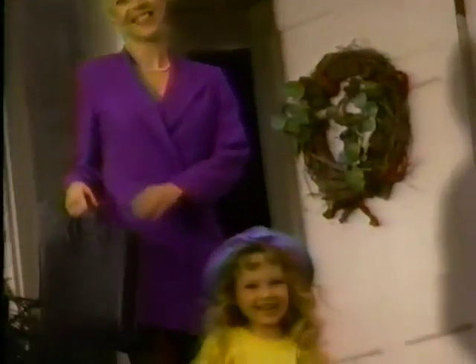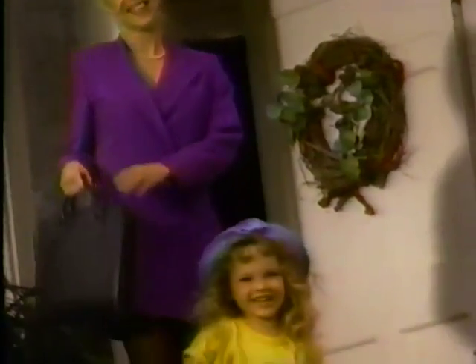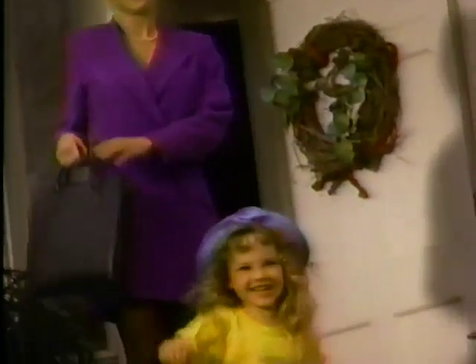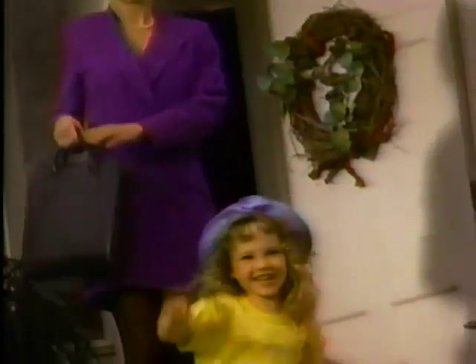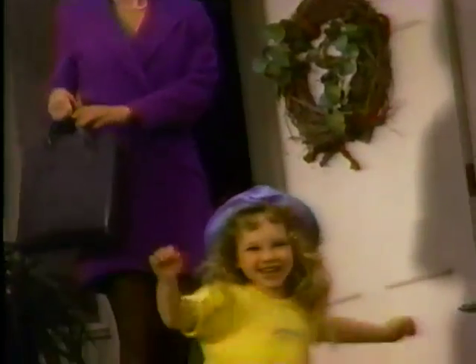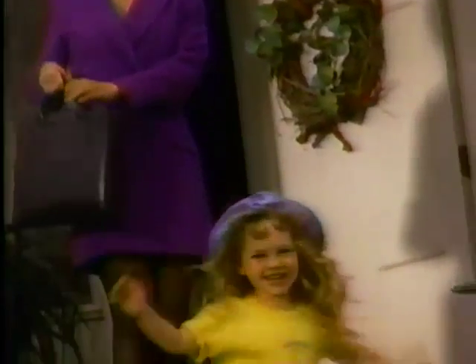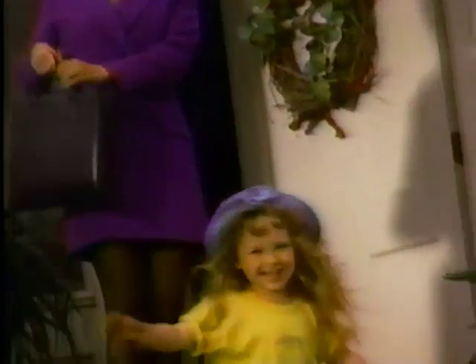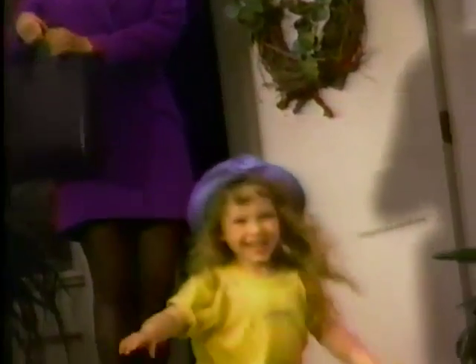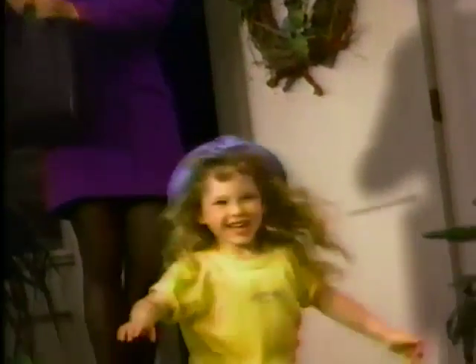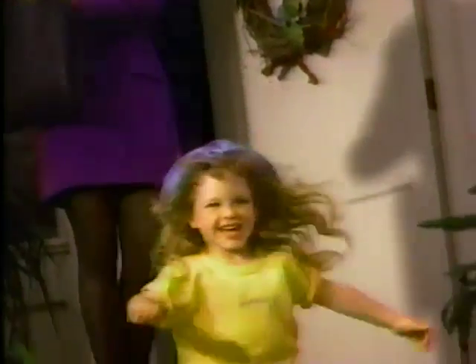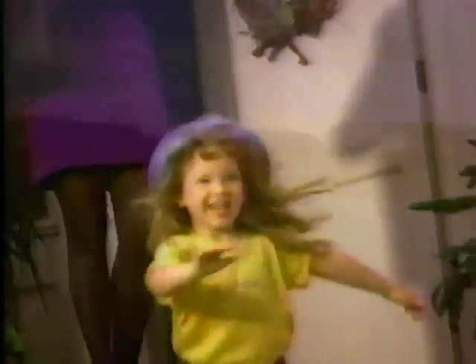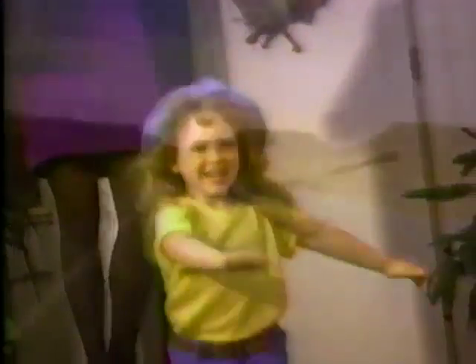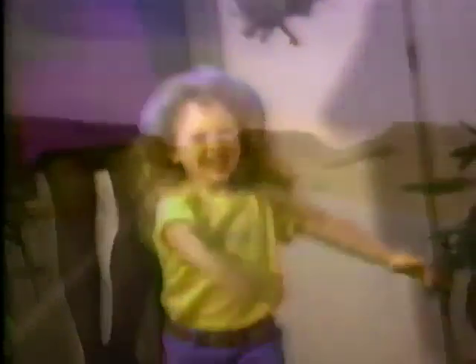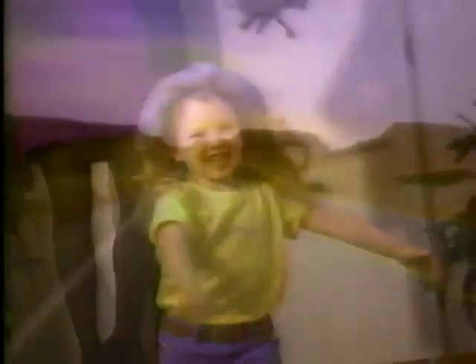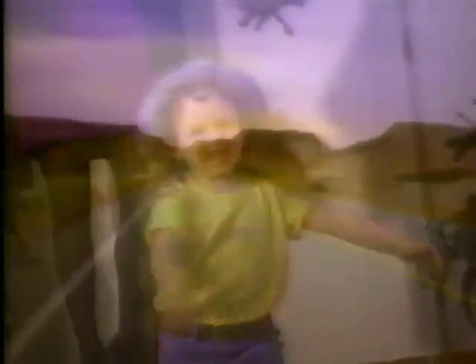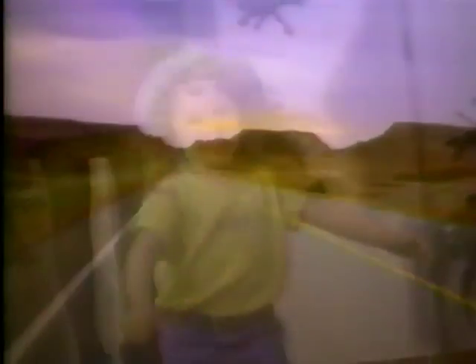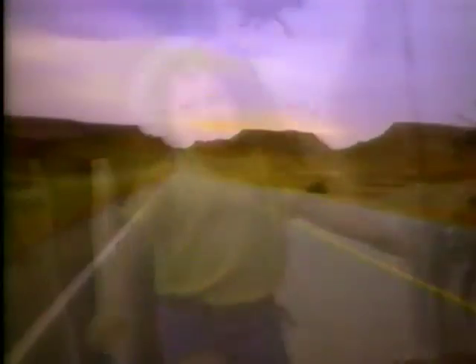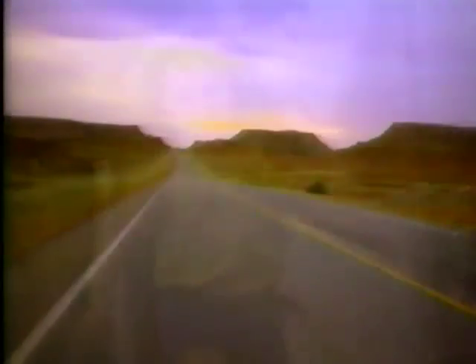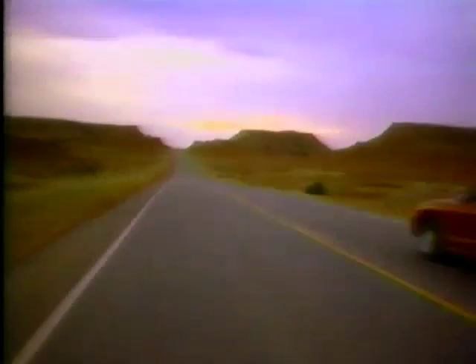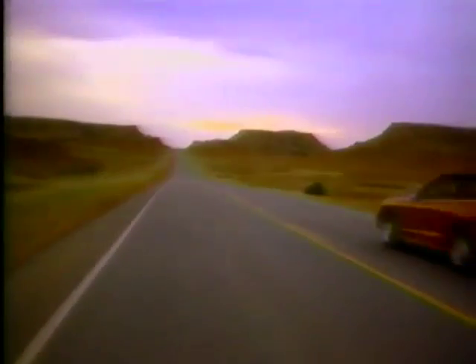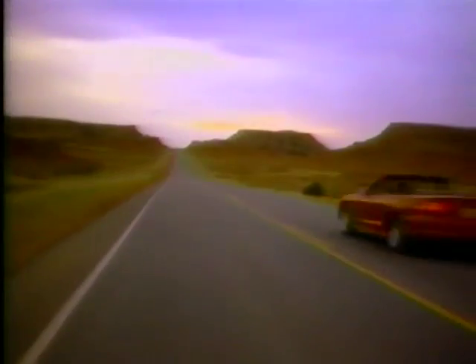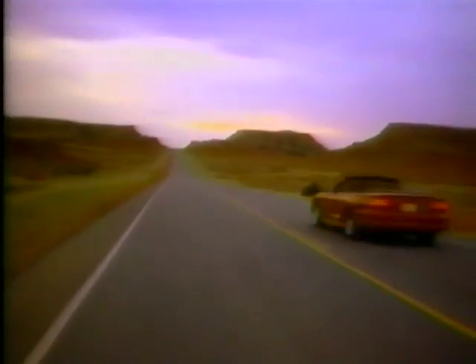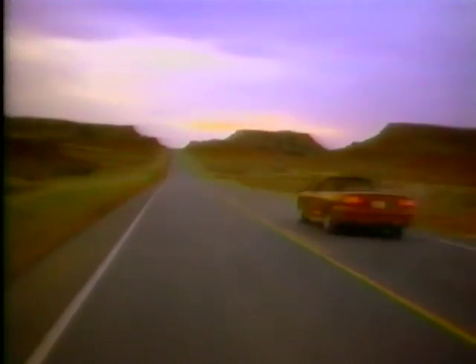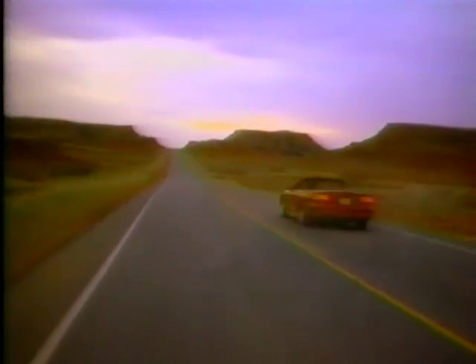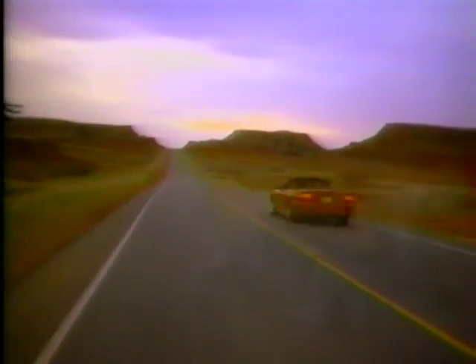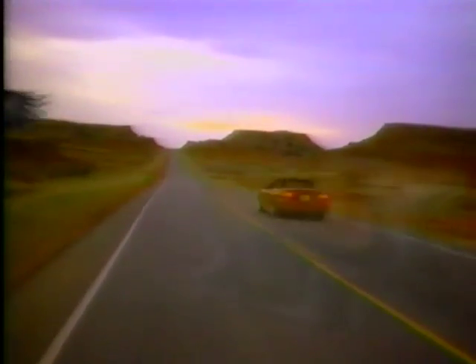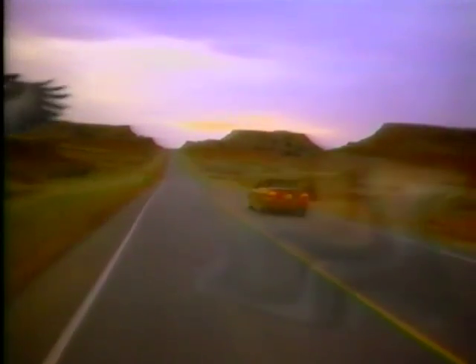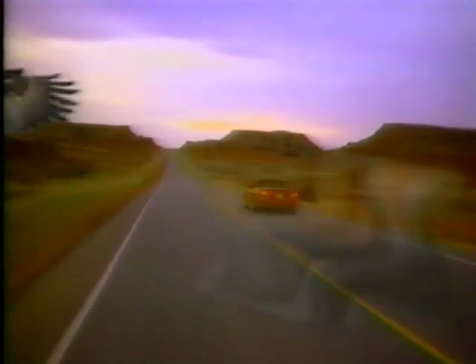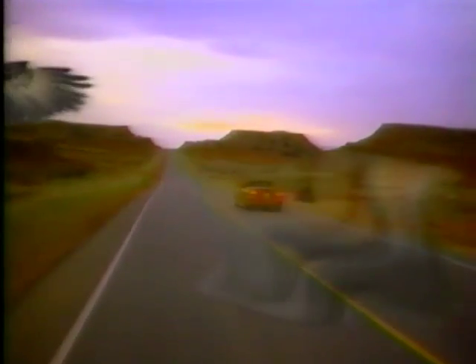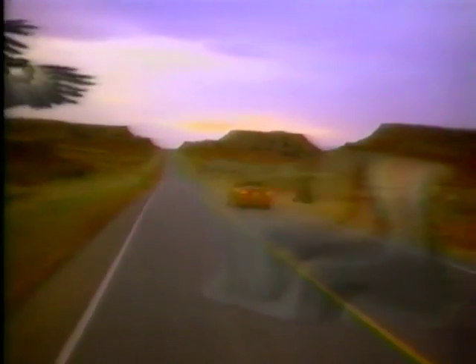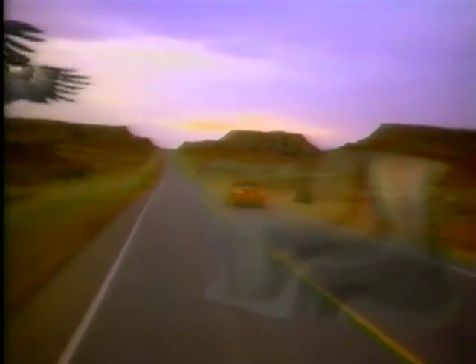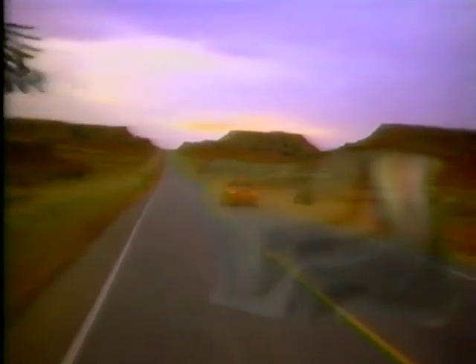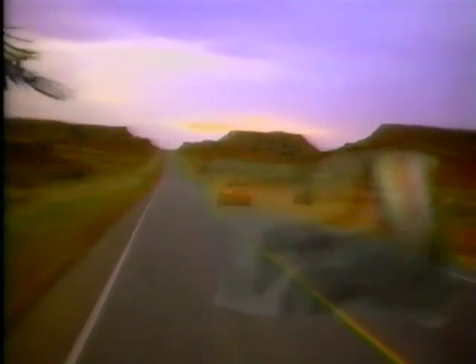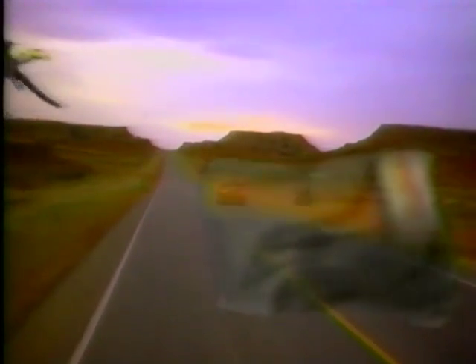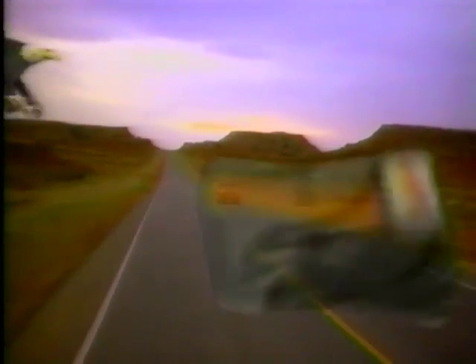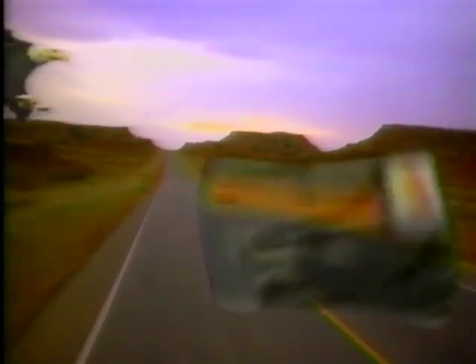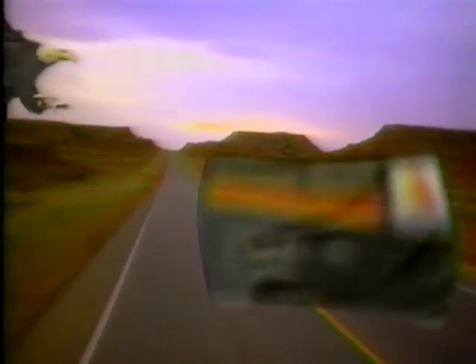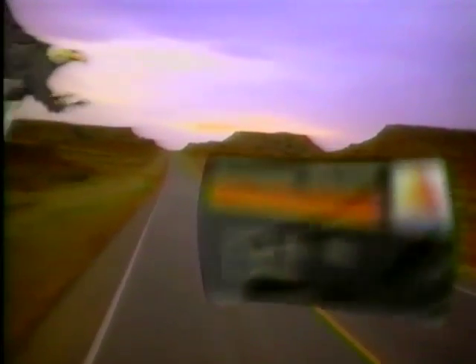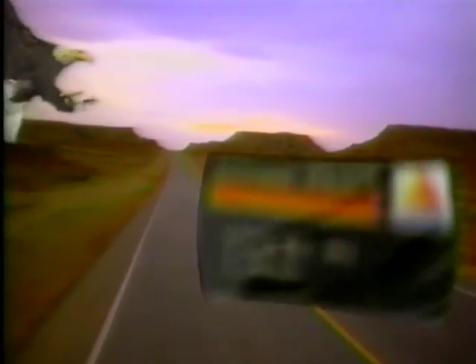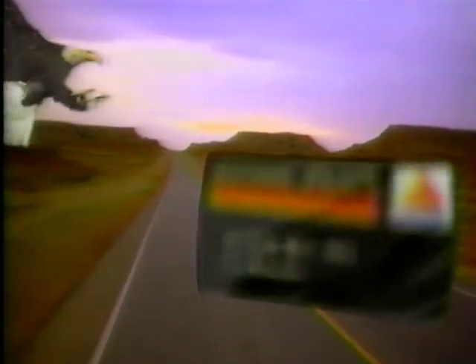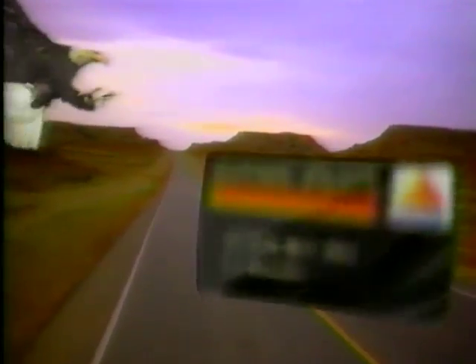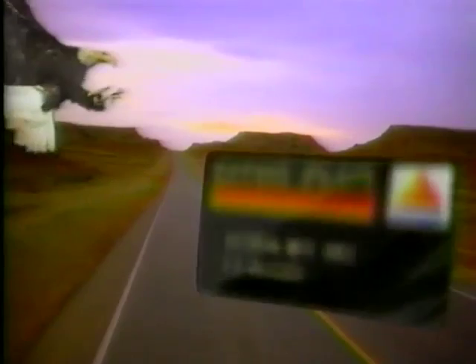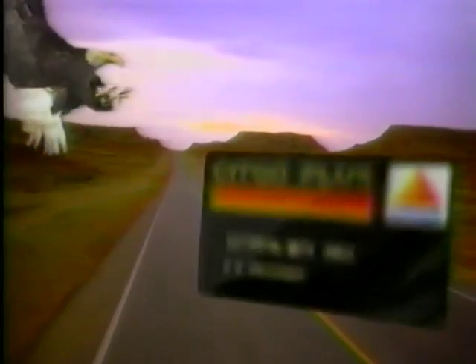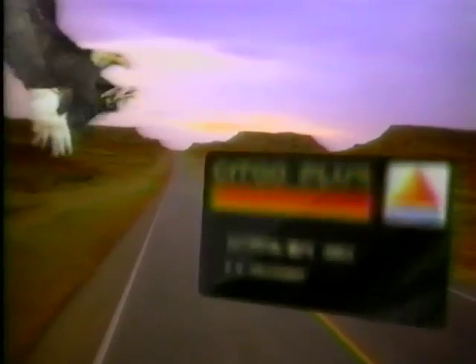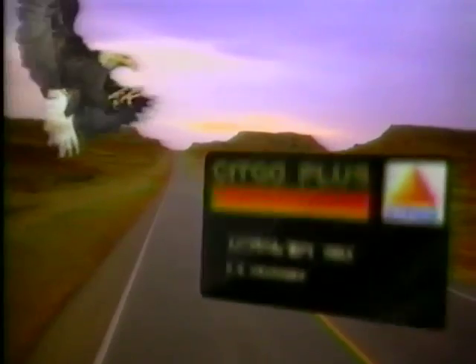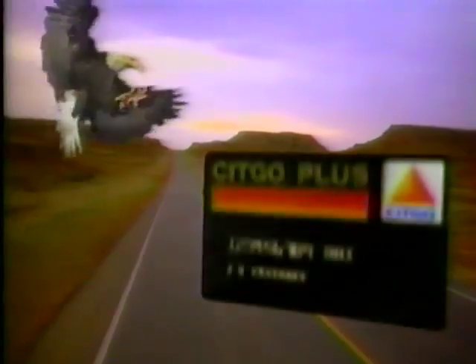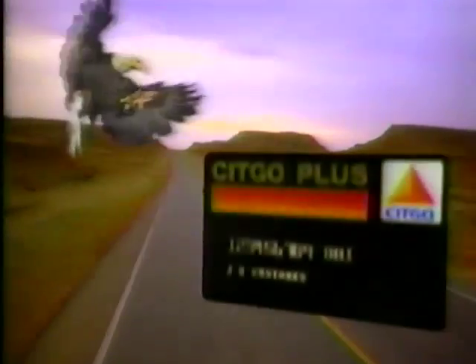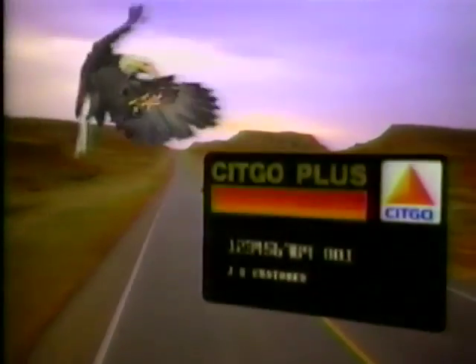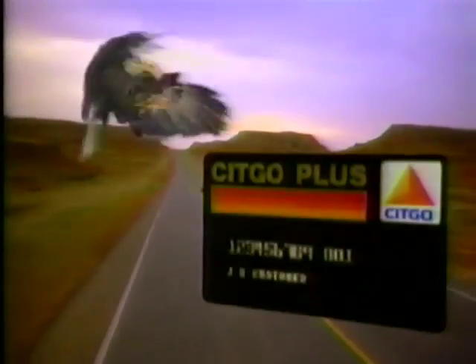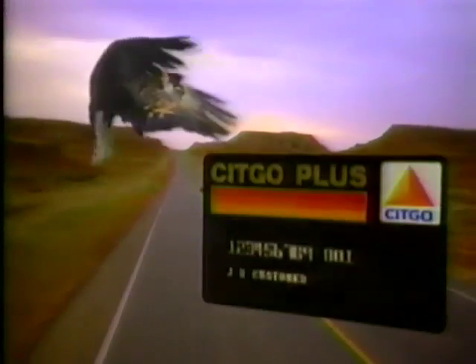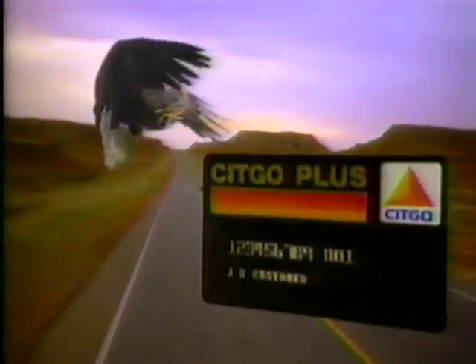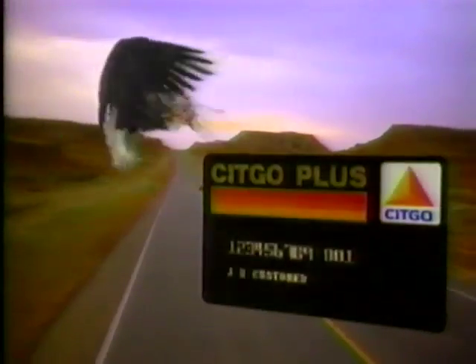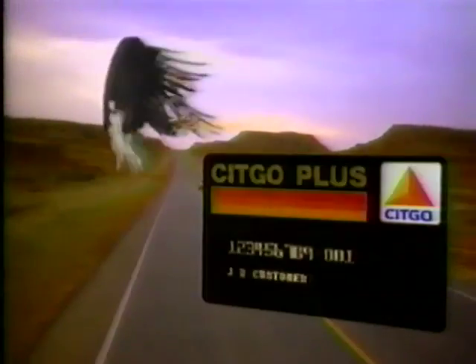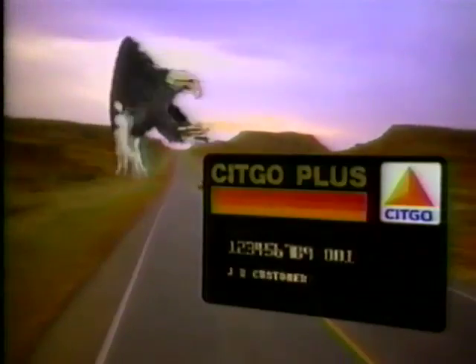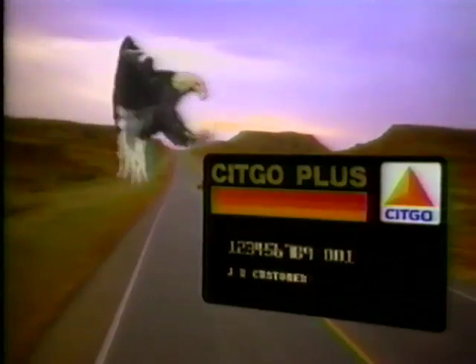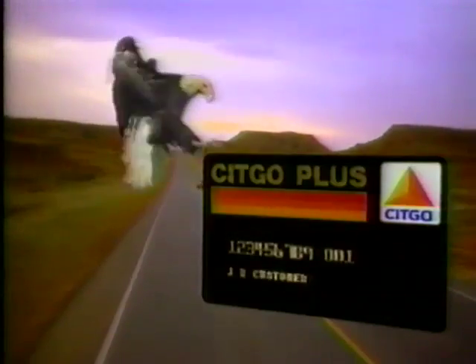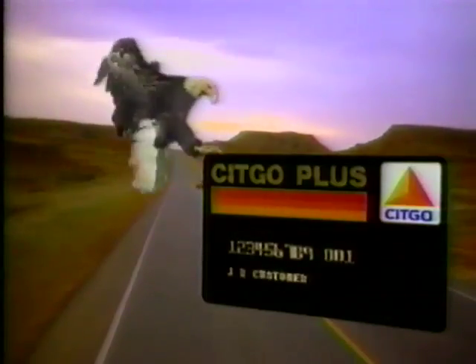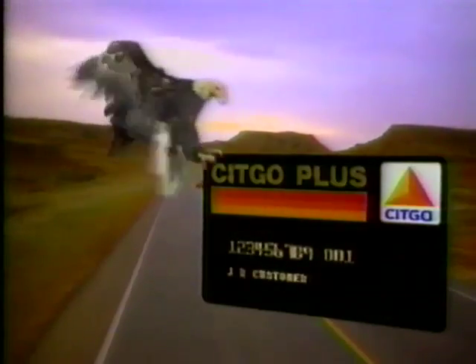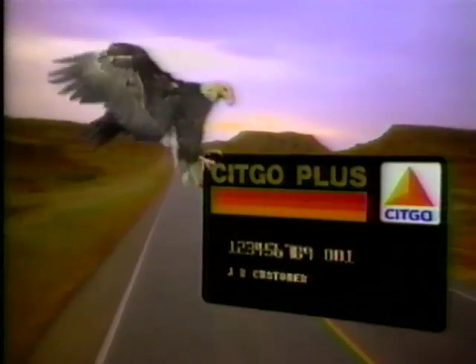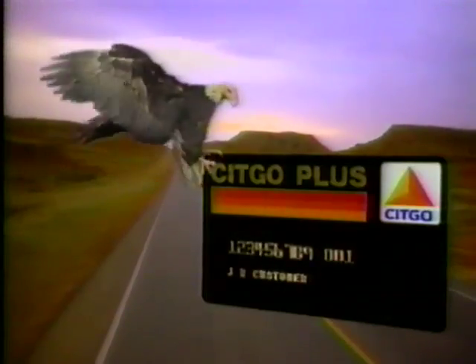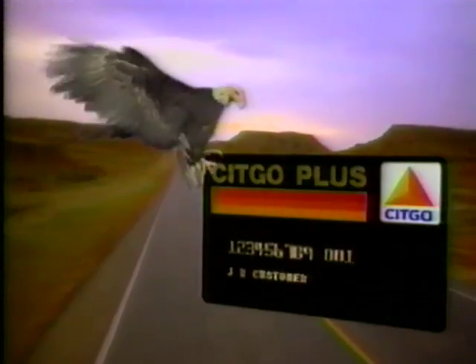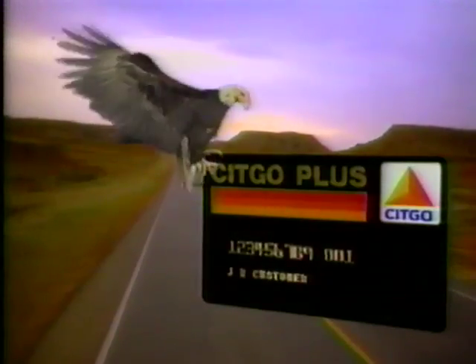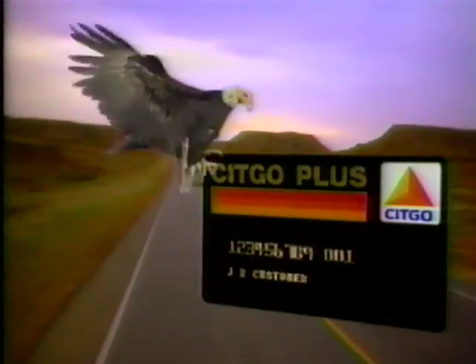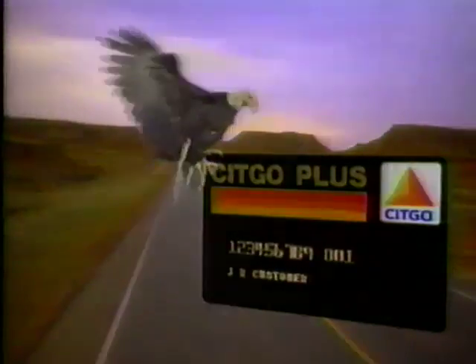It takes one little card to get this kind of convenience. It's the Citgo Plus Card. The petroleum card.